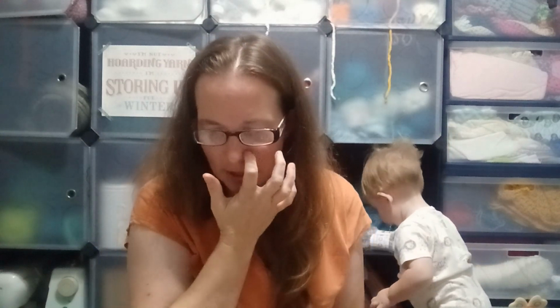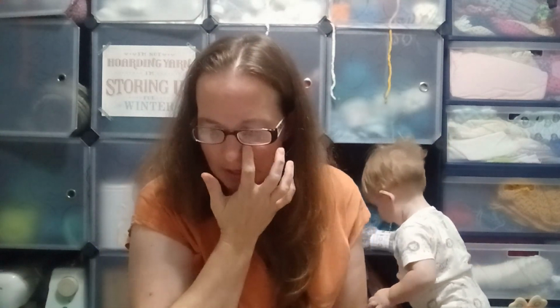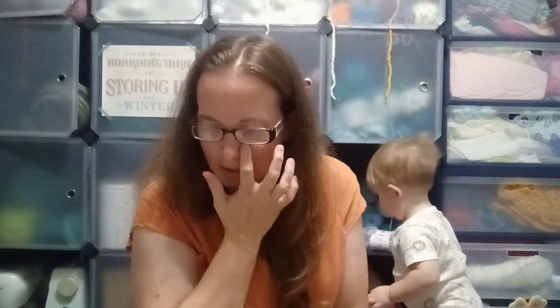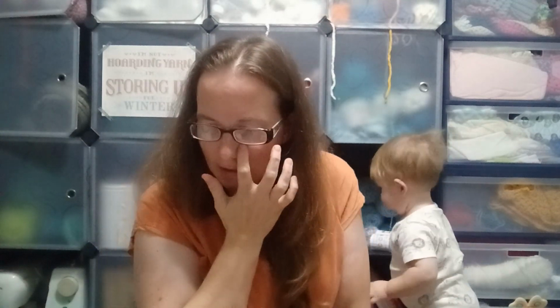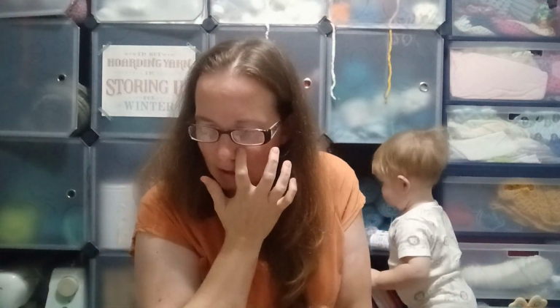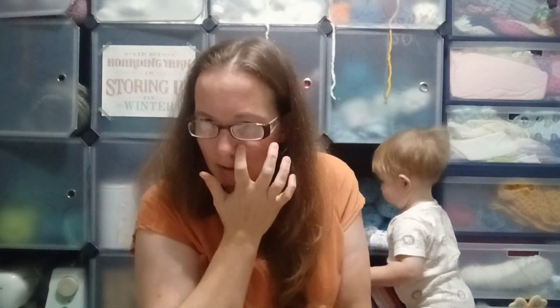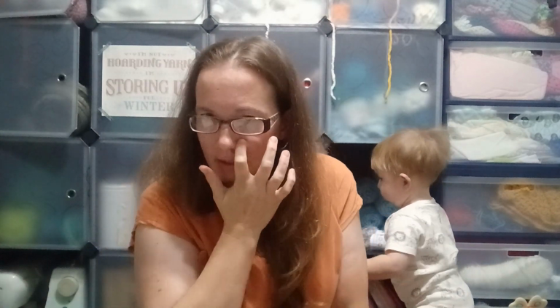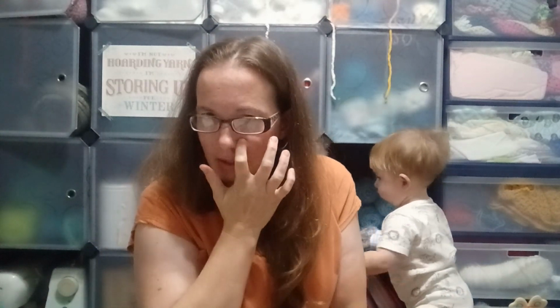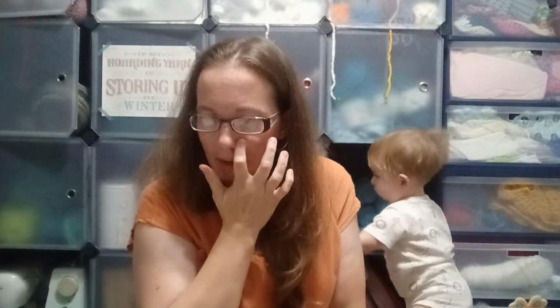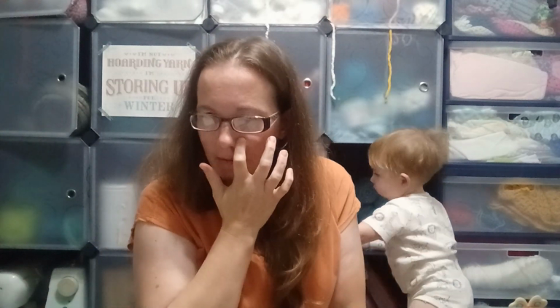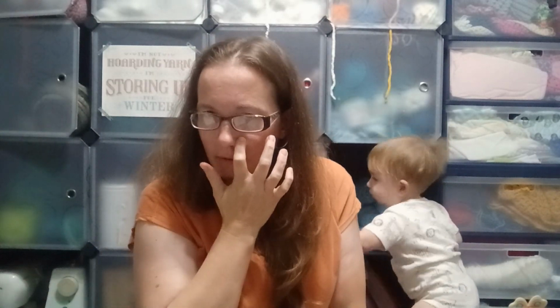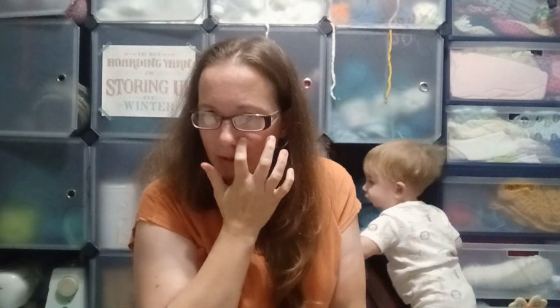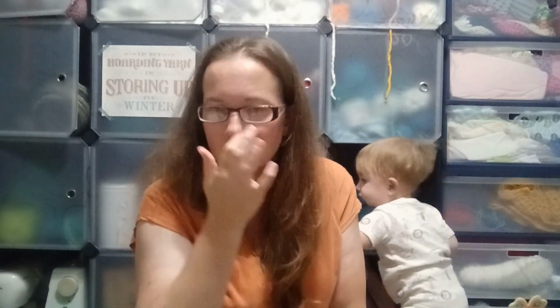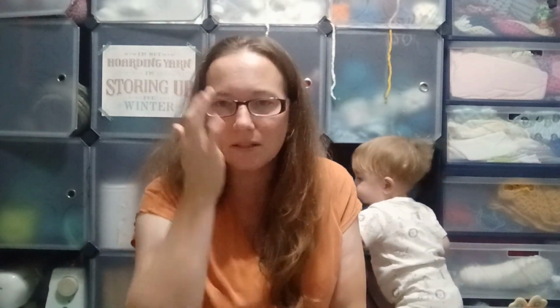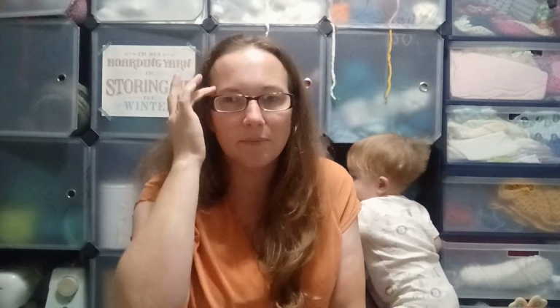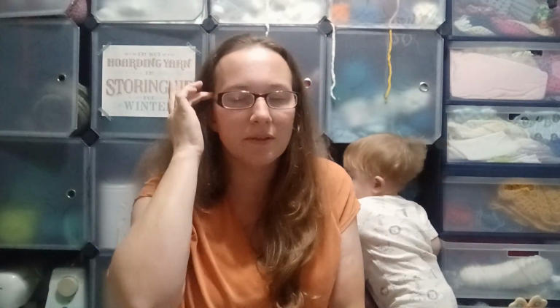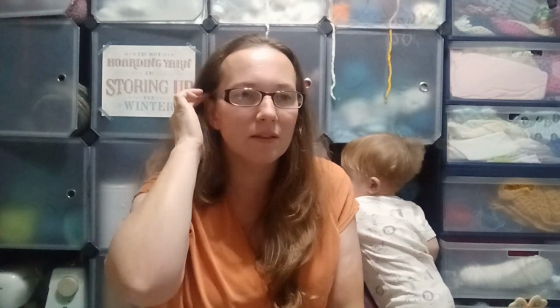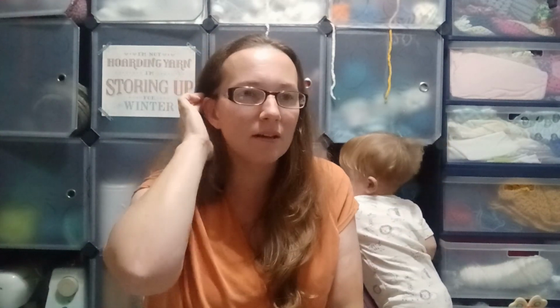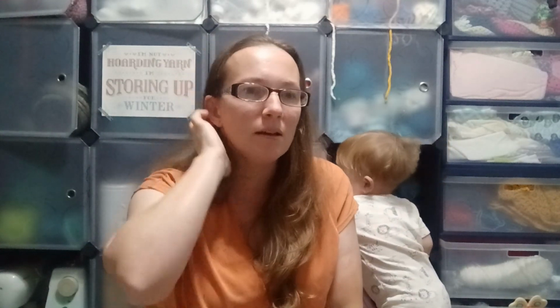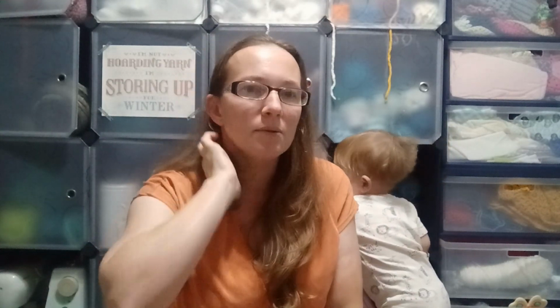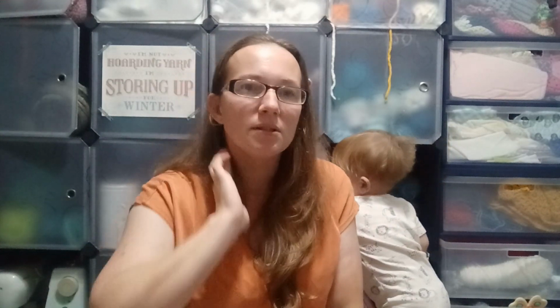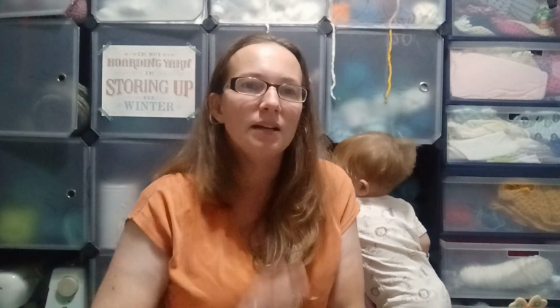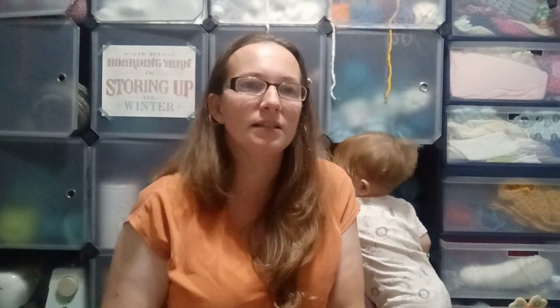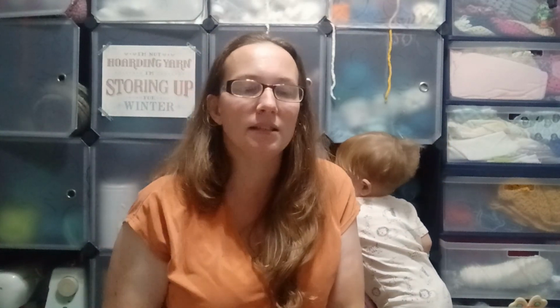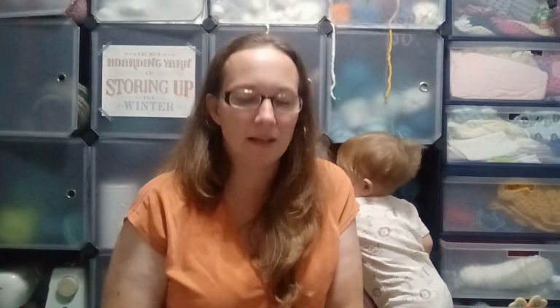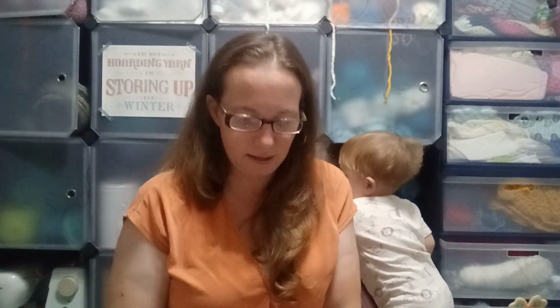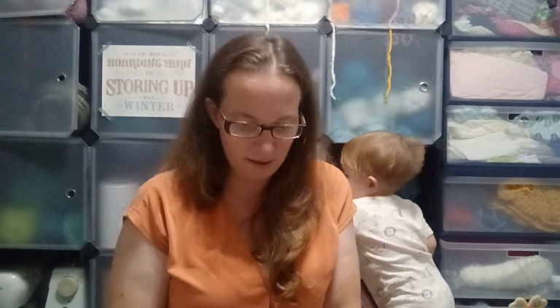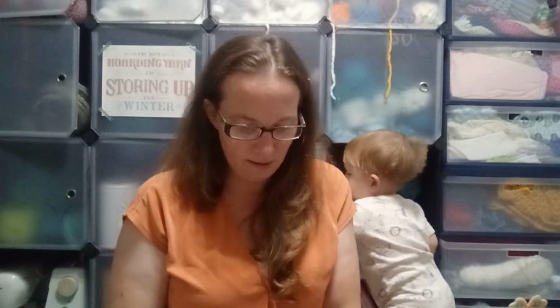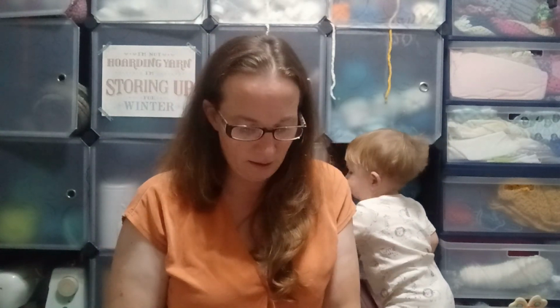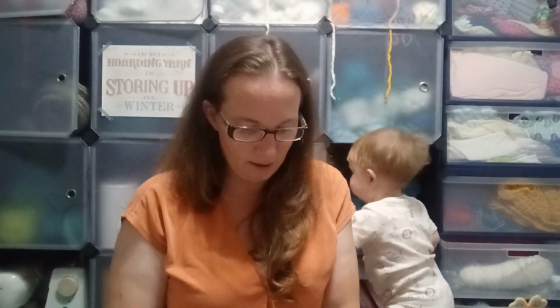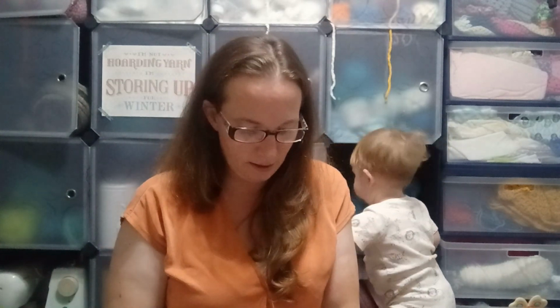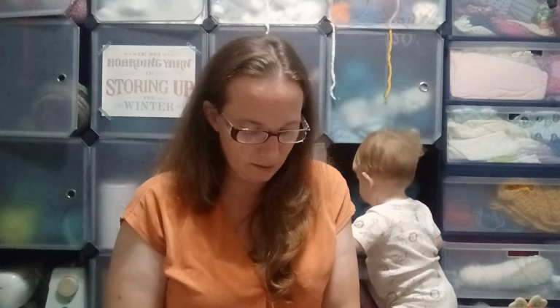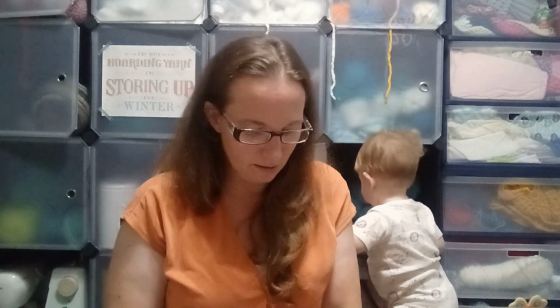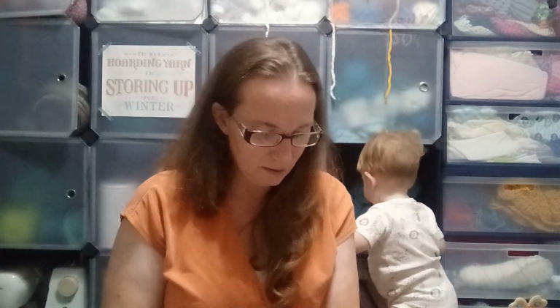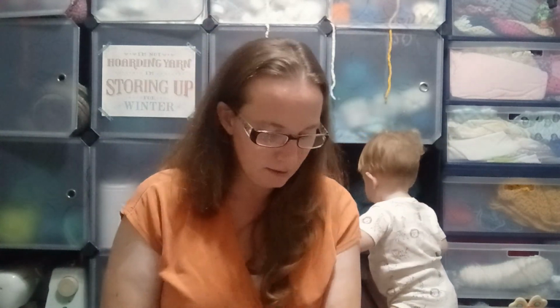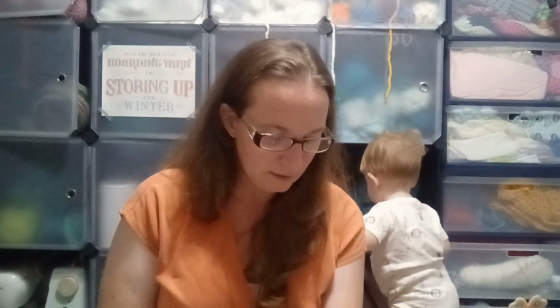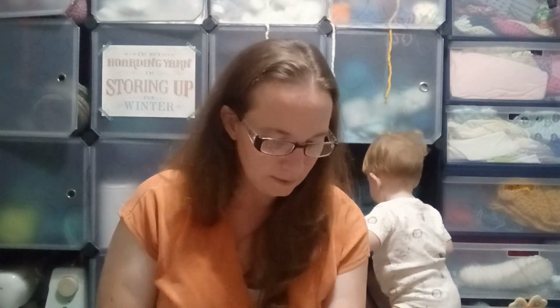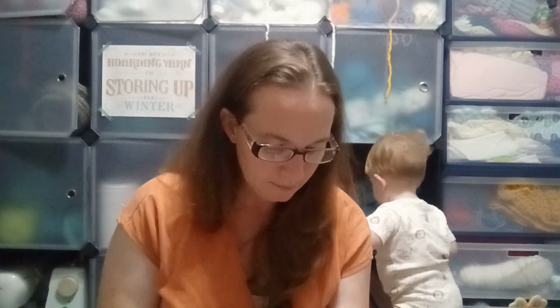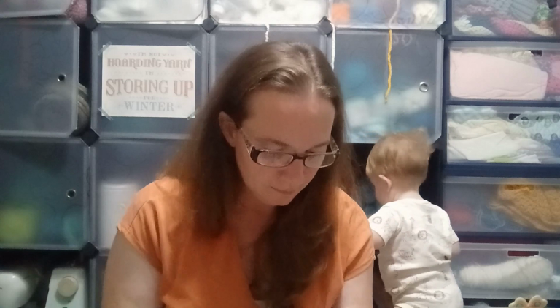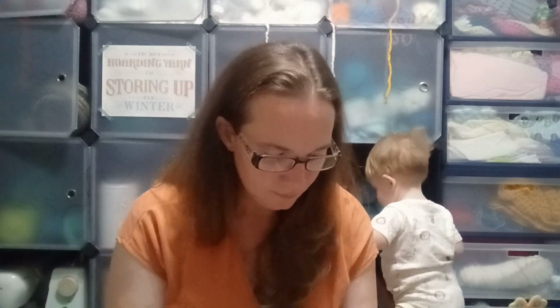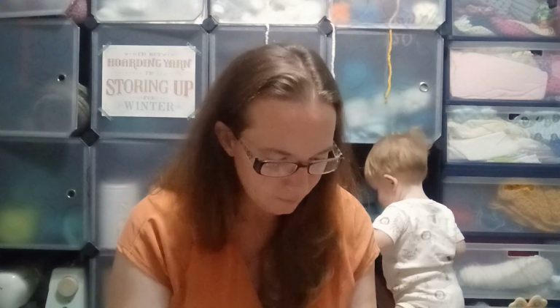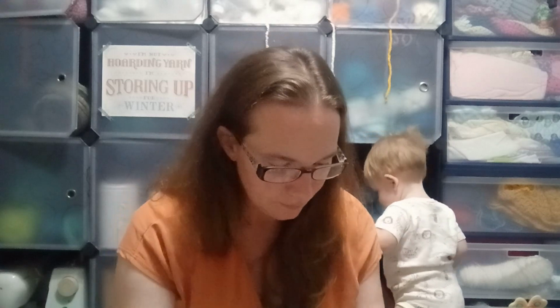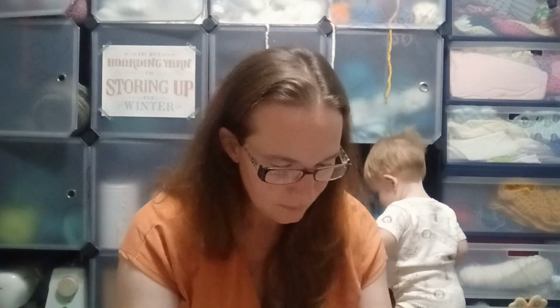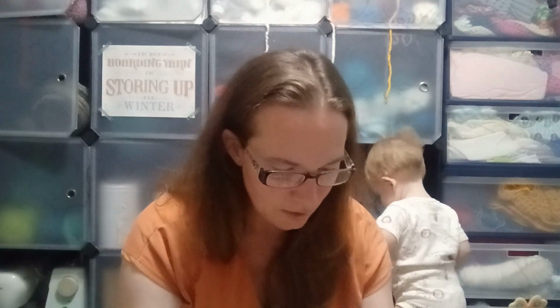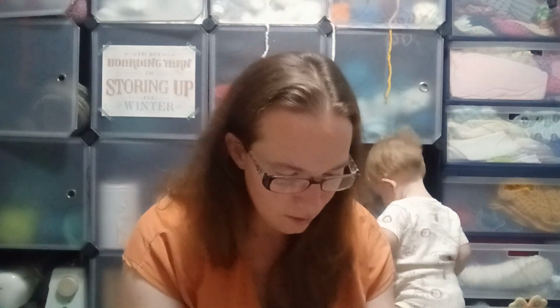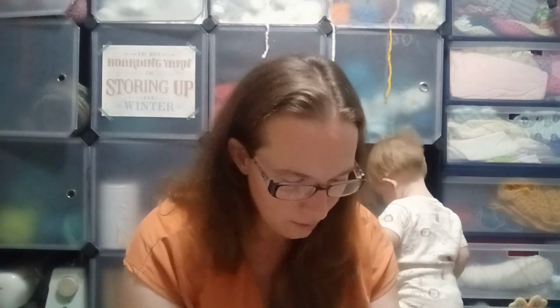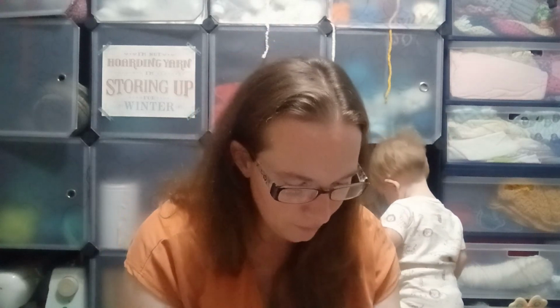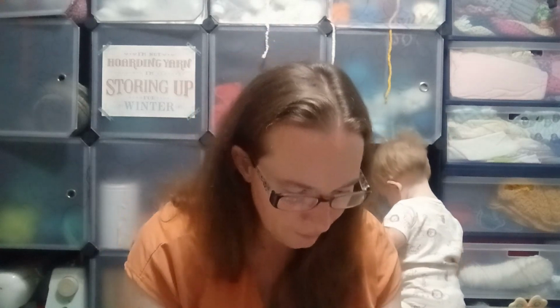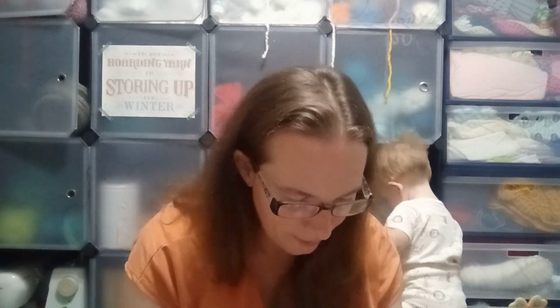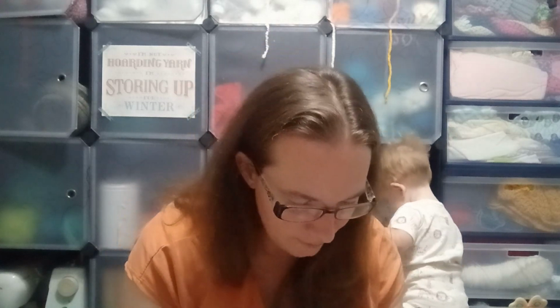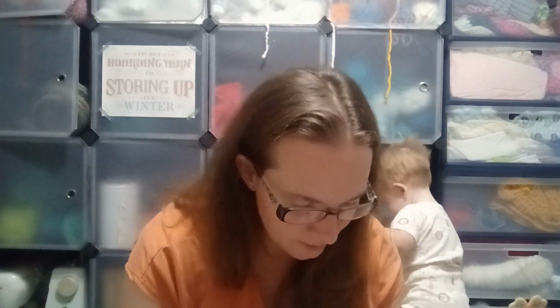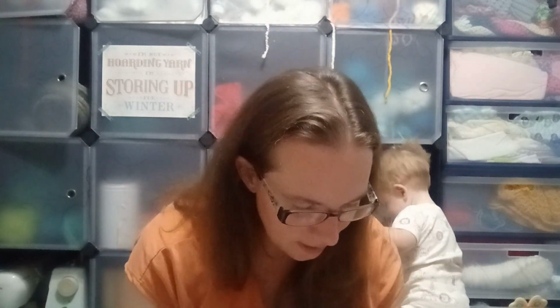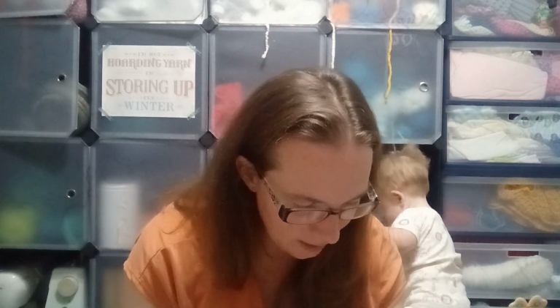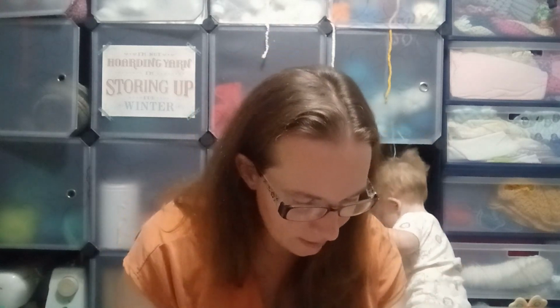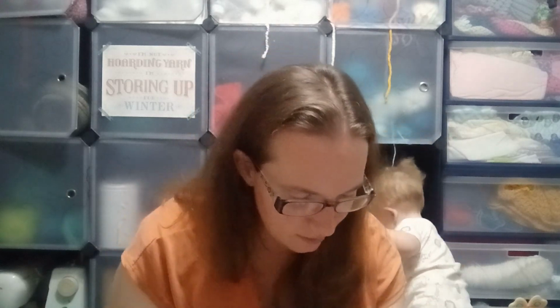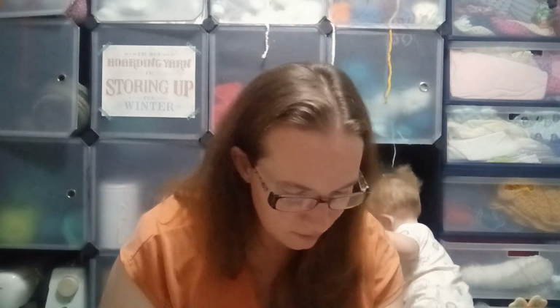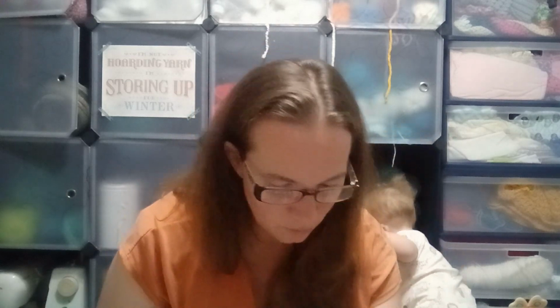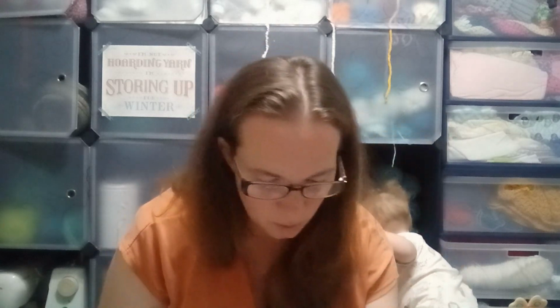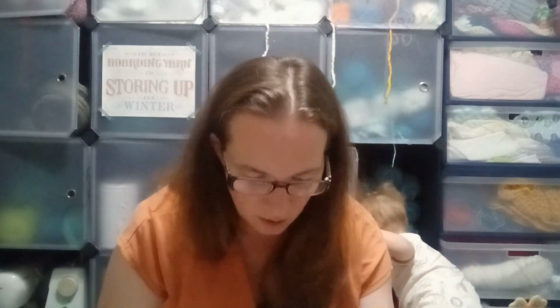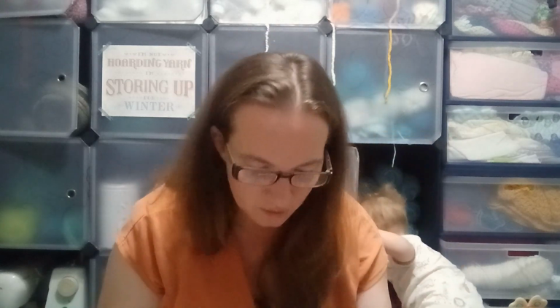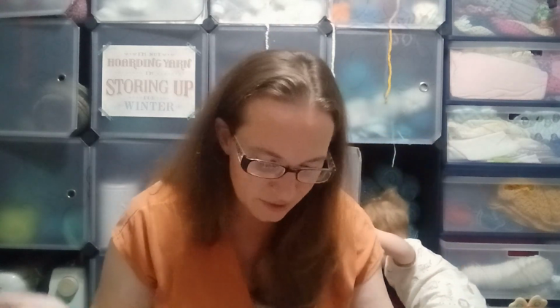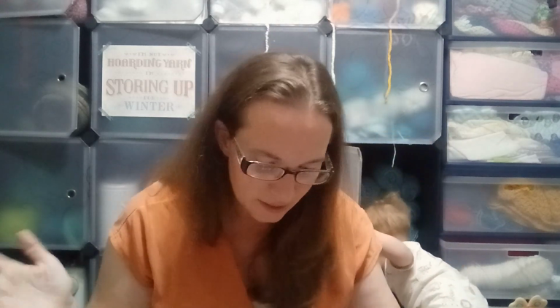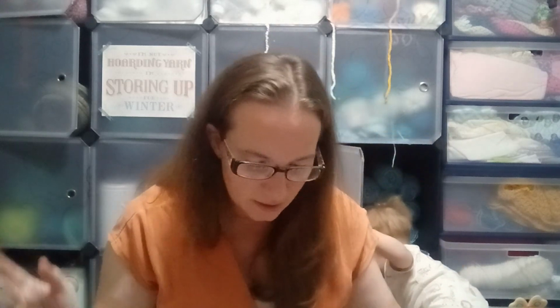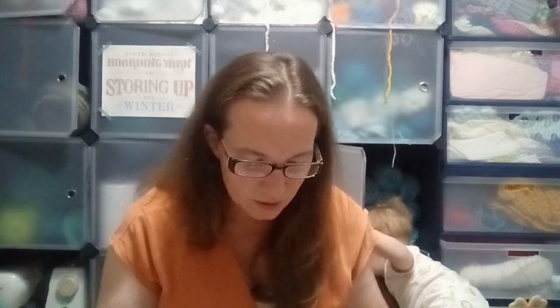Trying to think of how much I paid for these — I think it was $19.99. So for five skeins, that's $4 each.